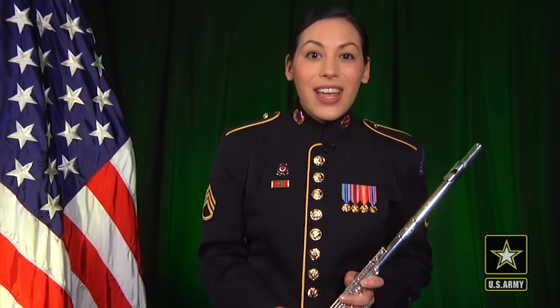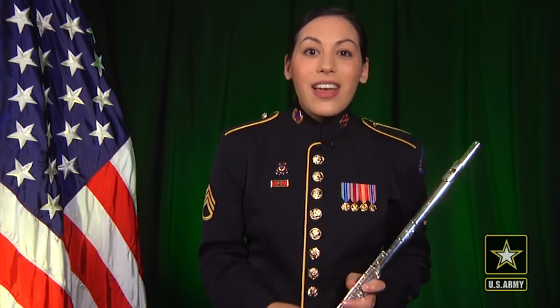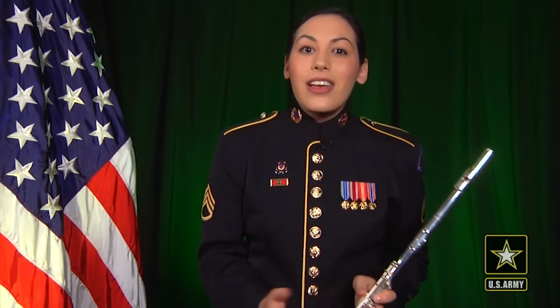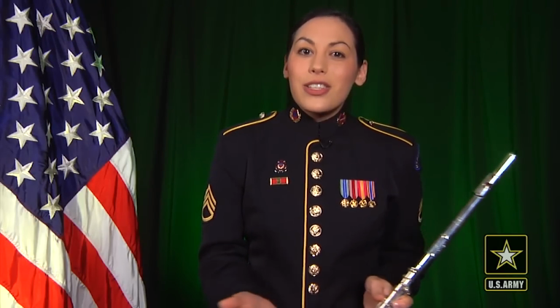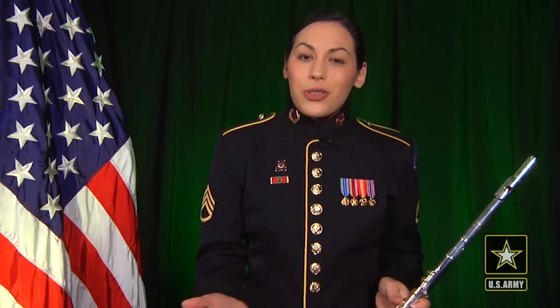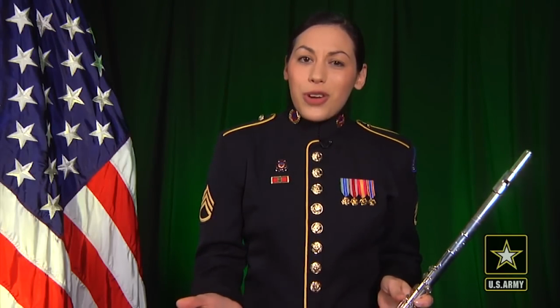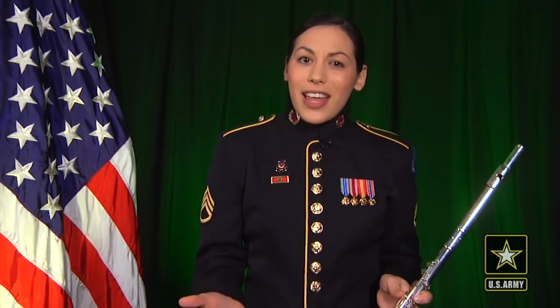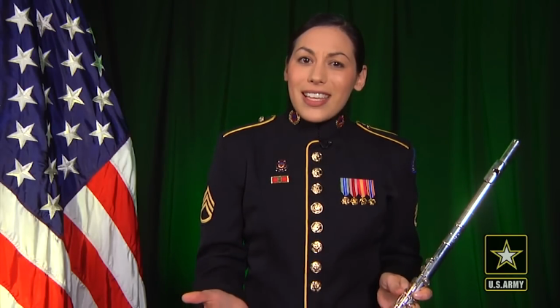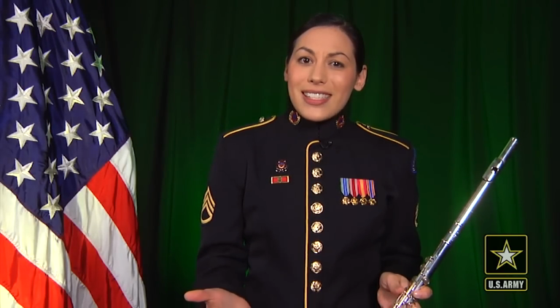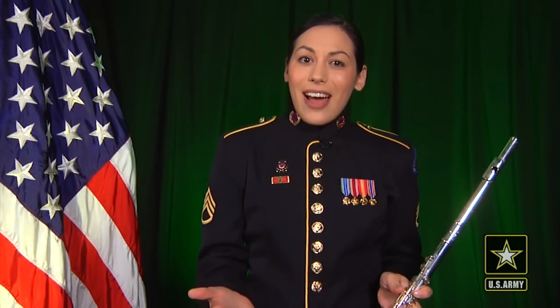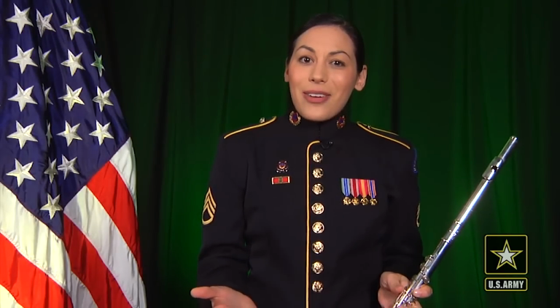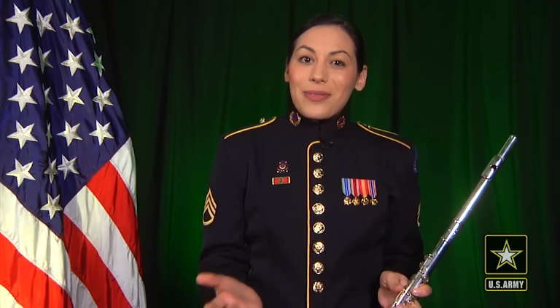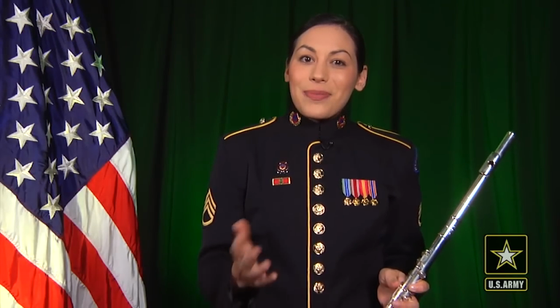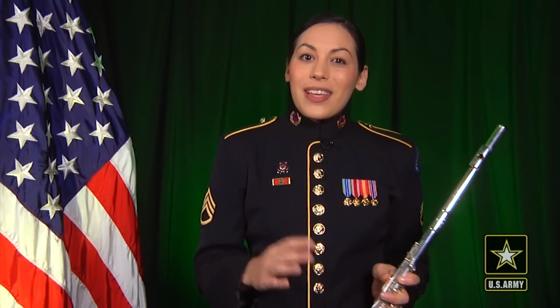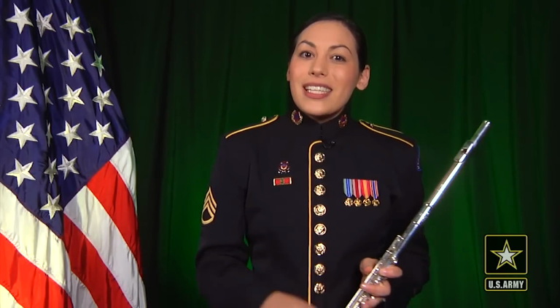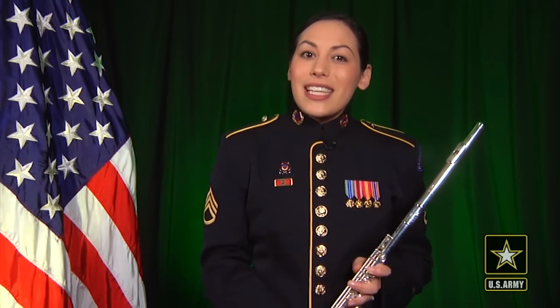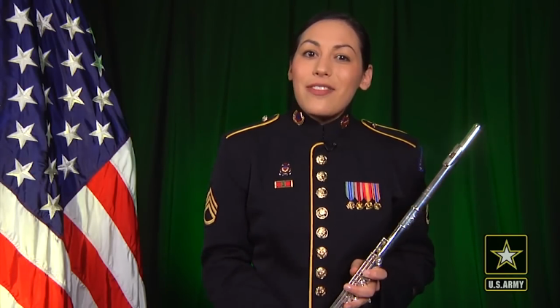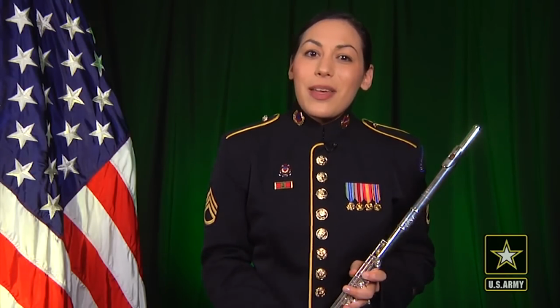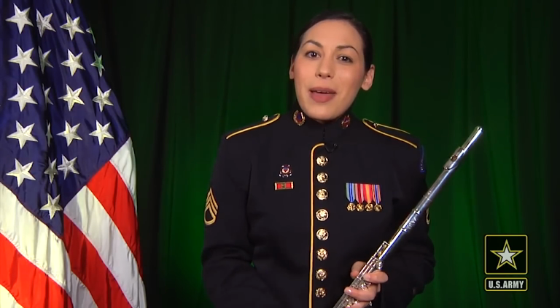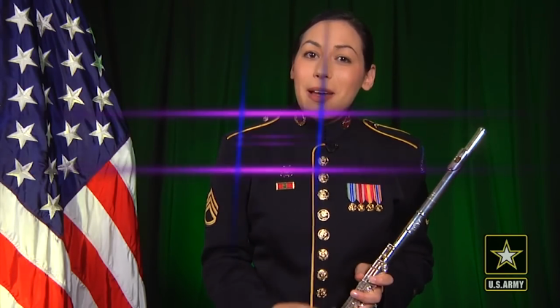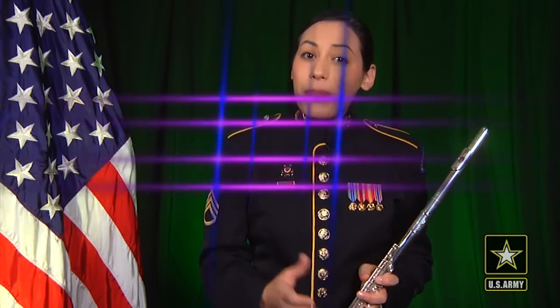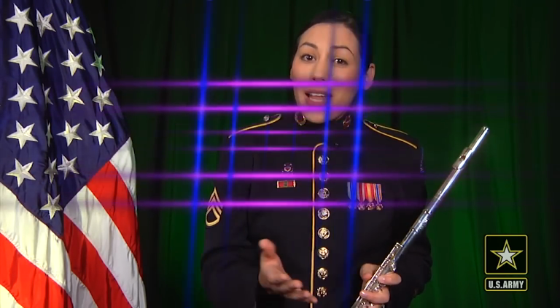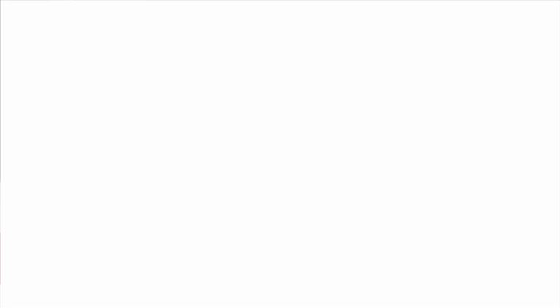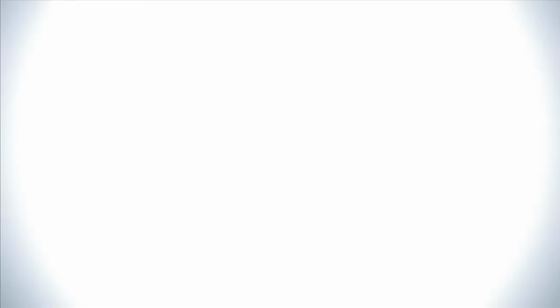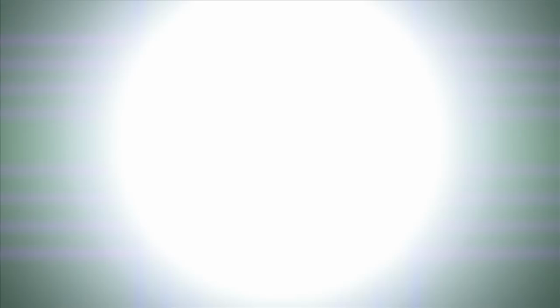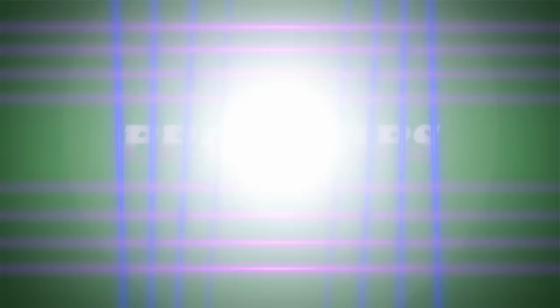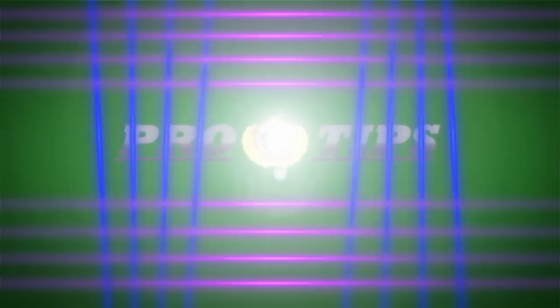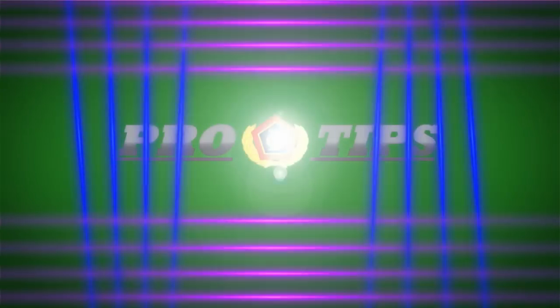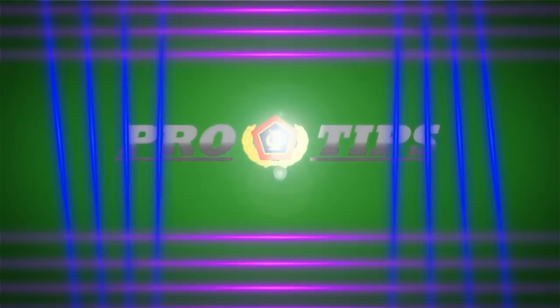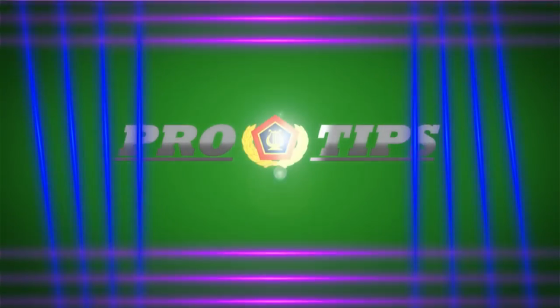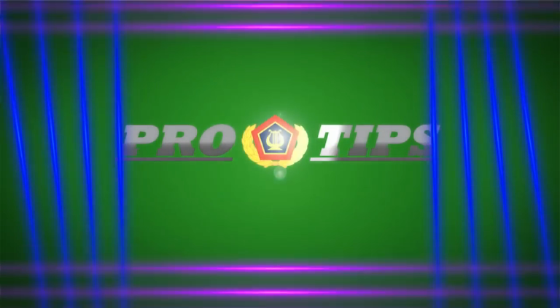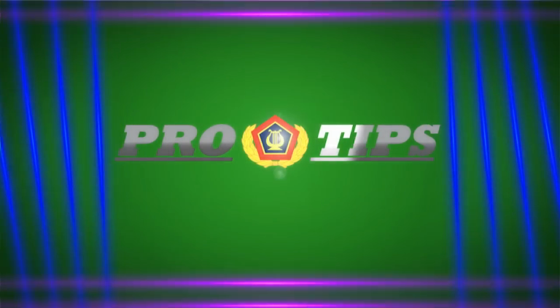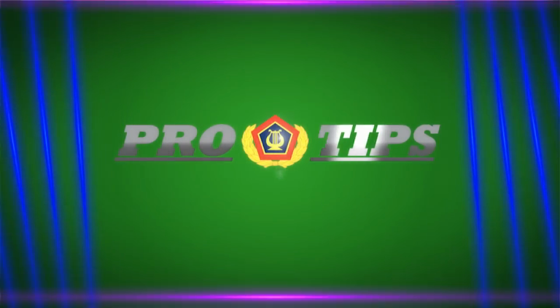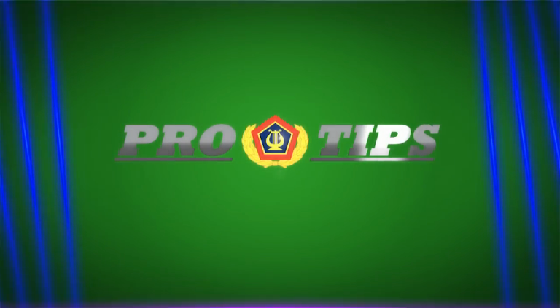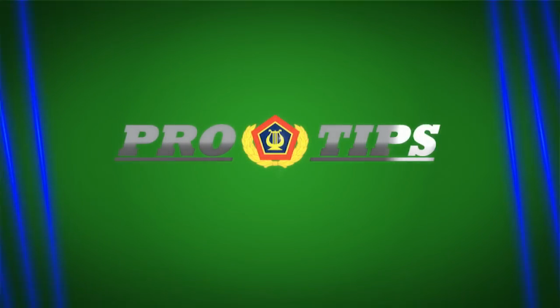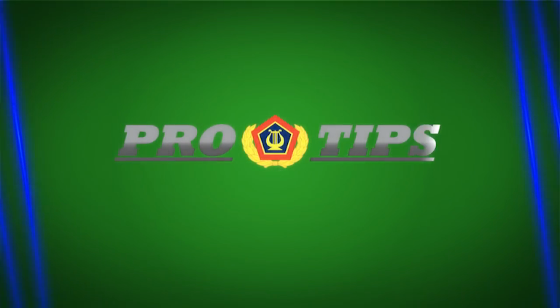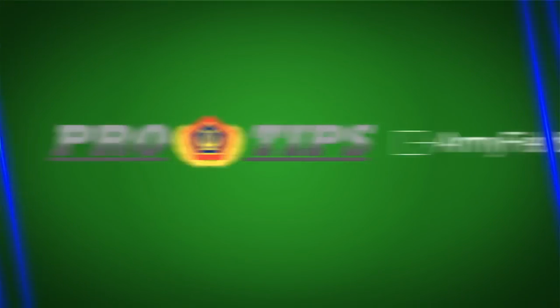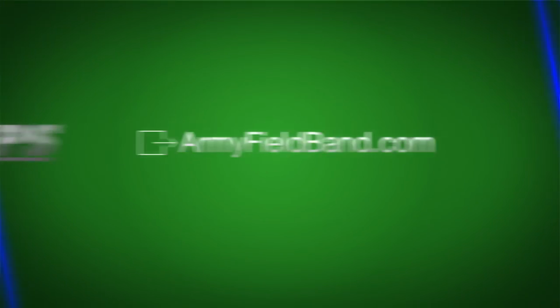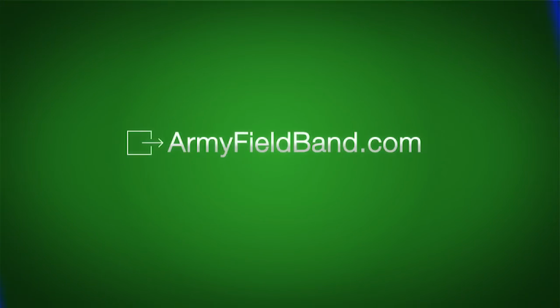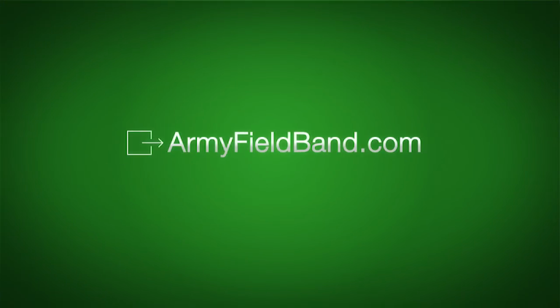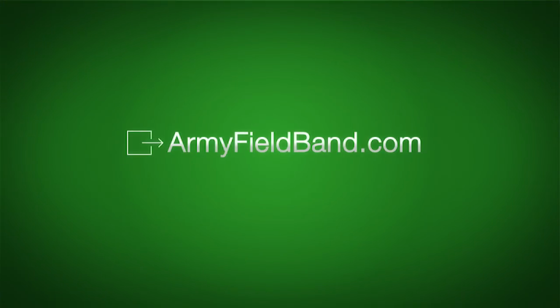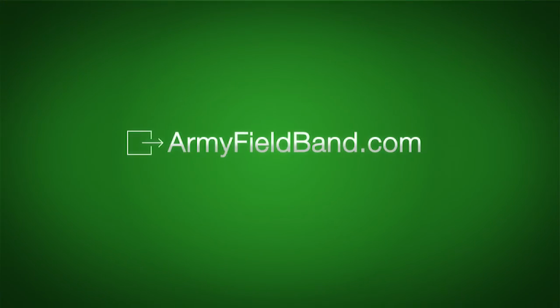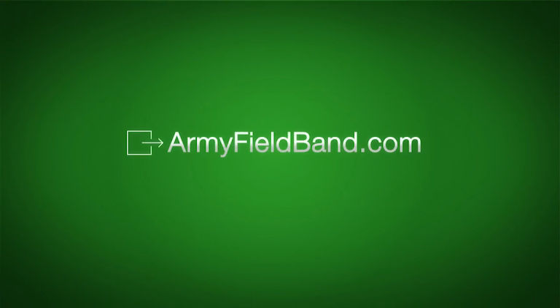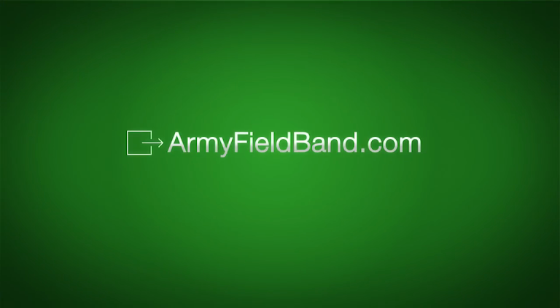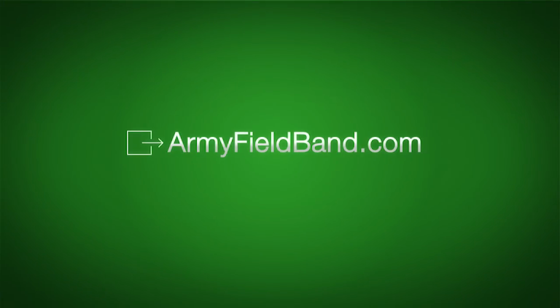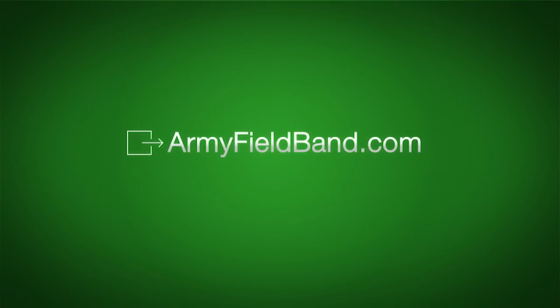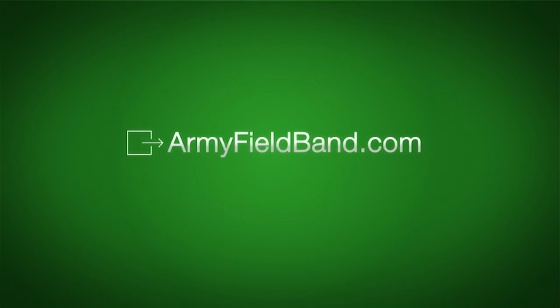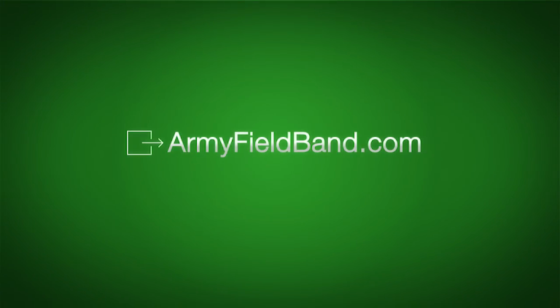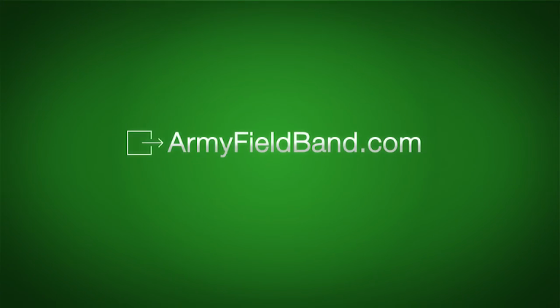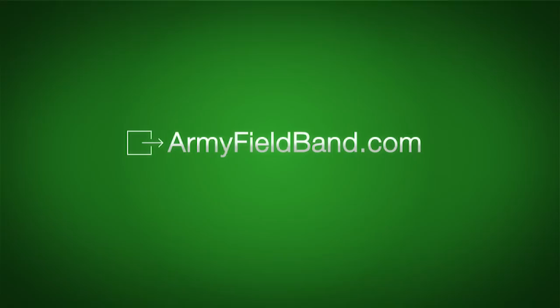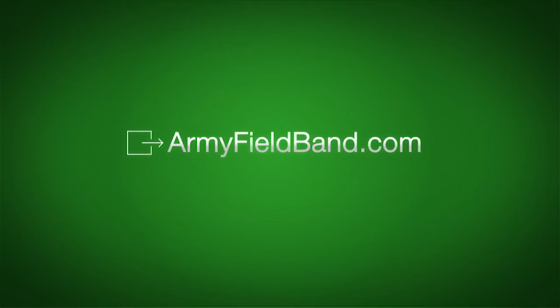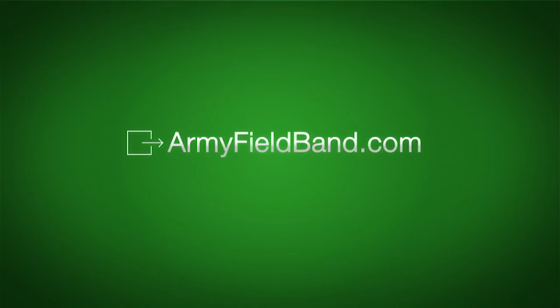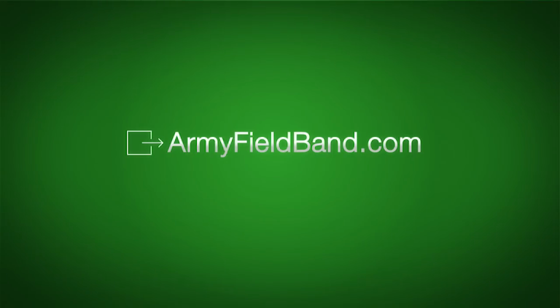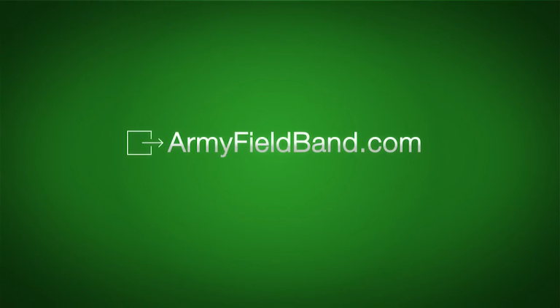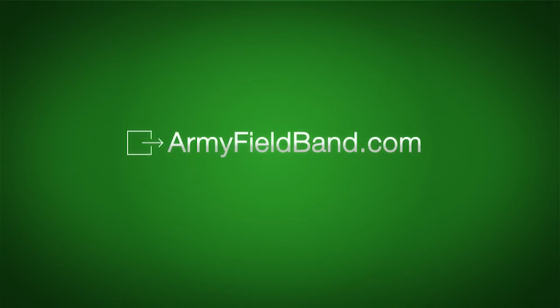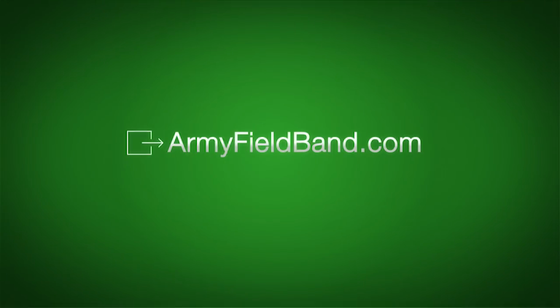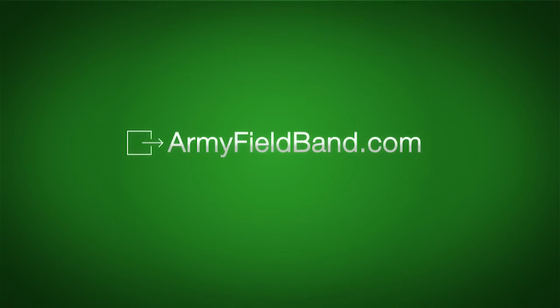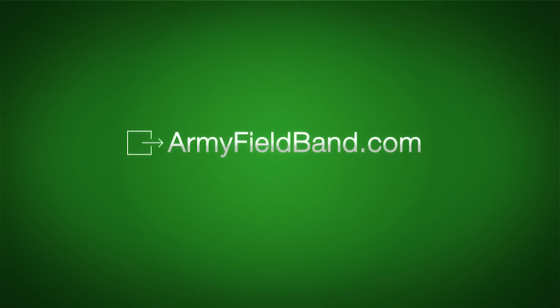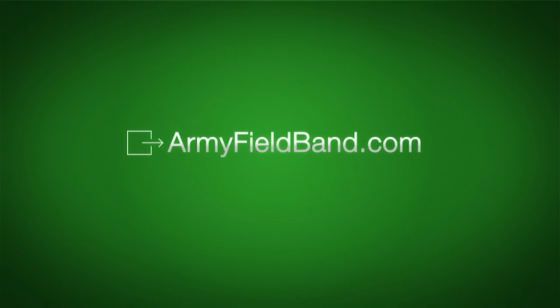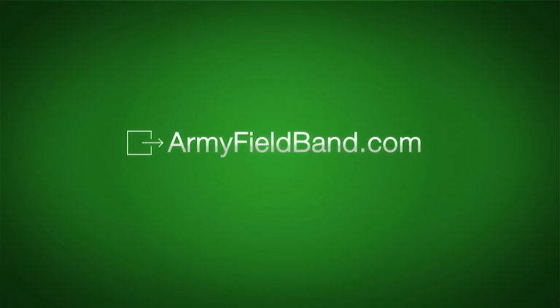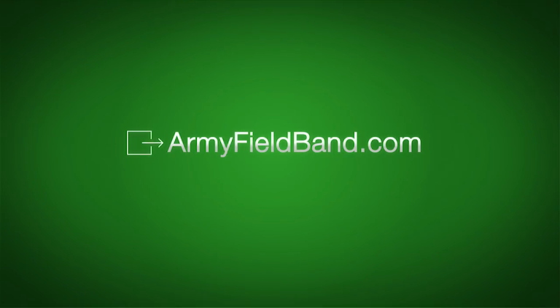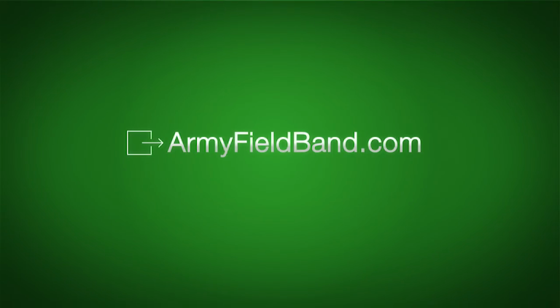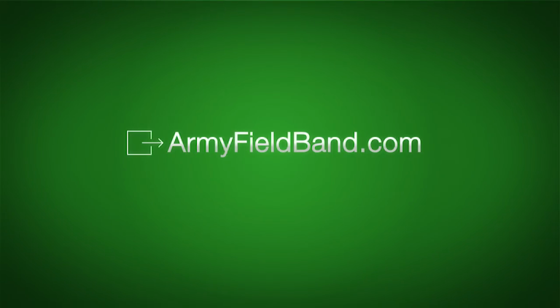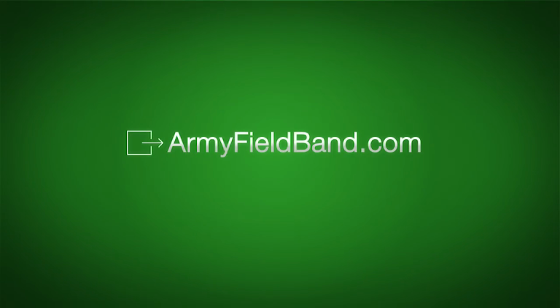So try these out. See if they make playing for you a bit easier. For more pro tips, visit ArmyFieldBand.com.